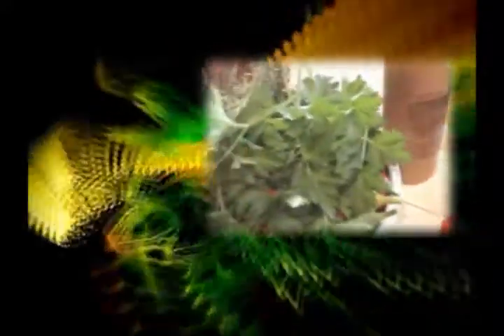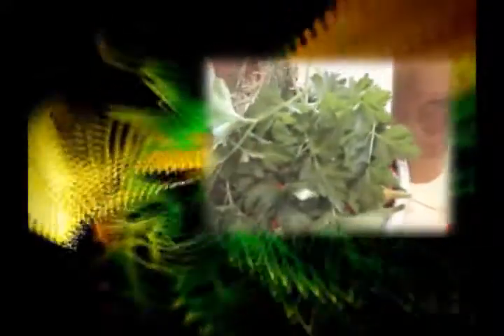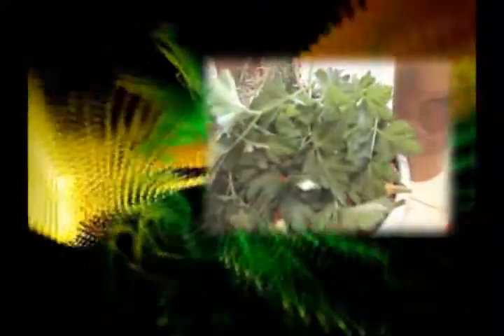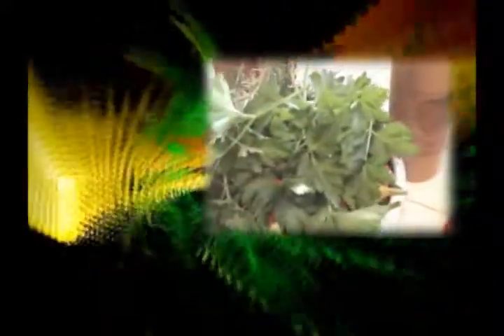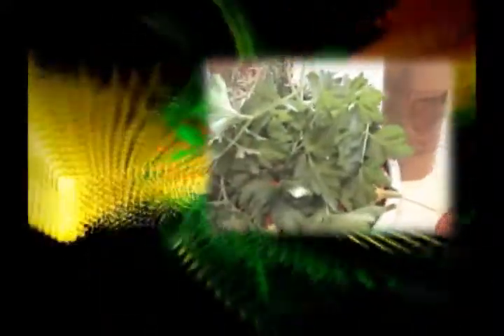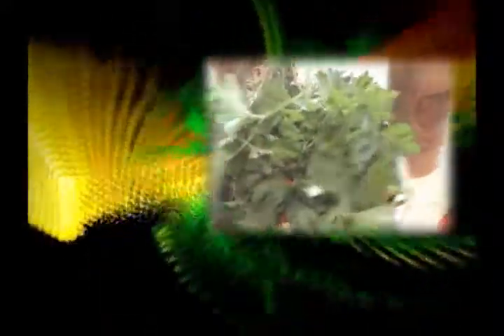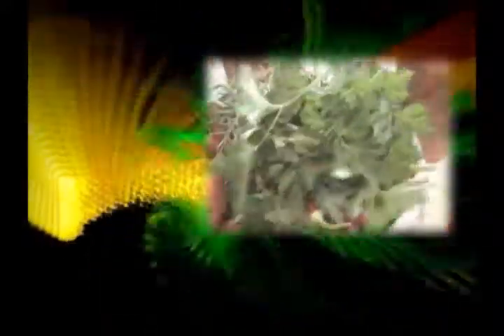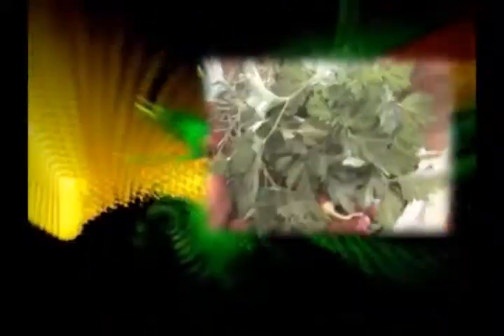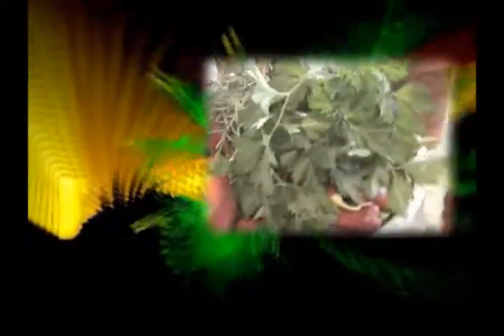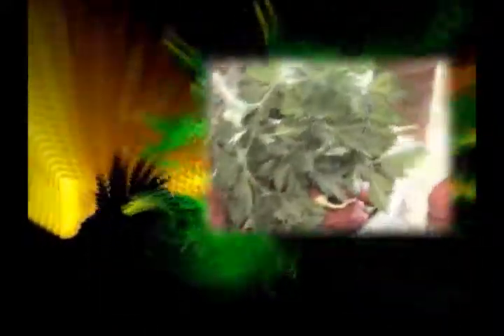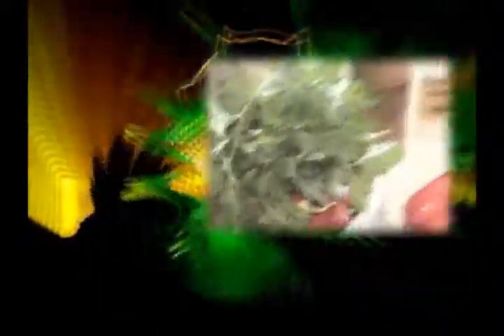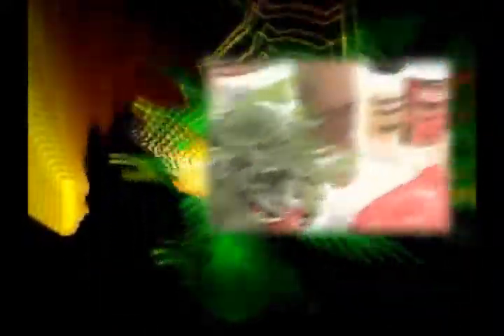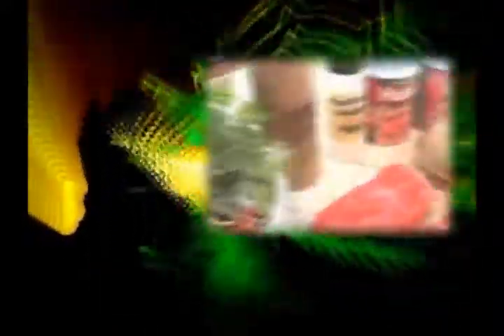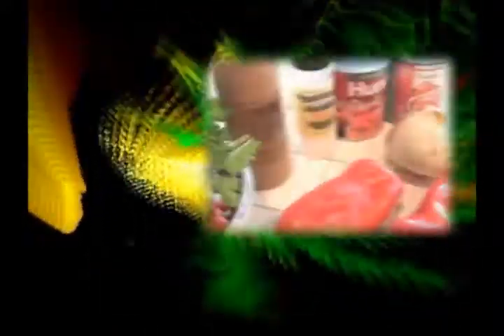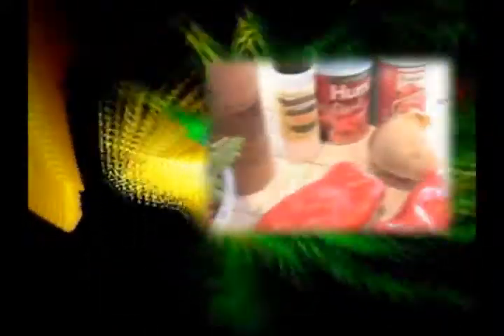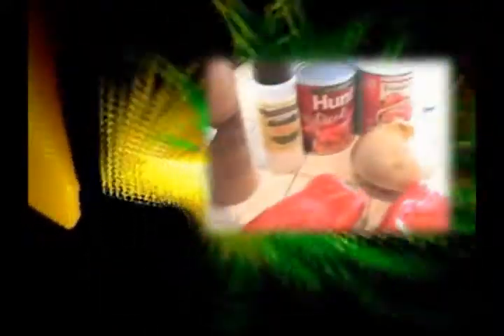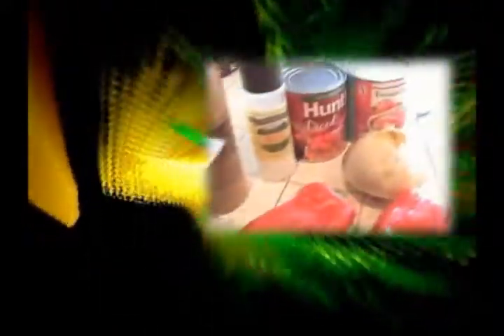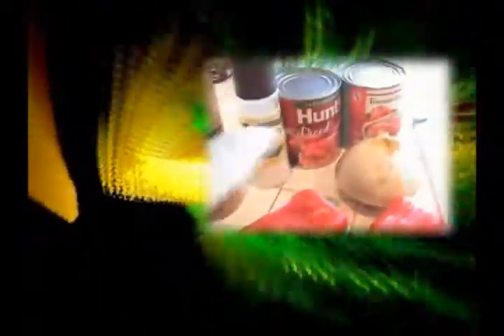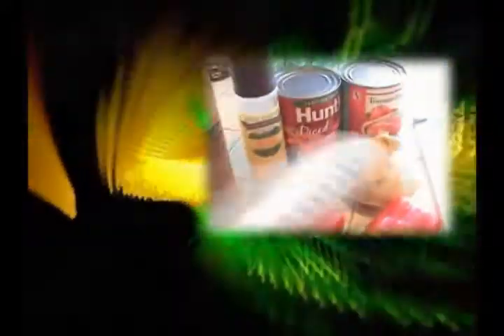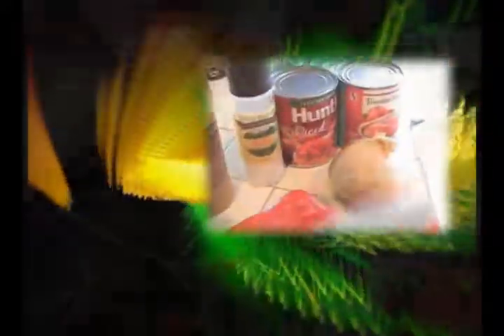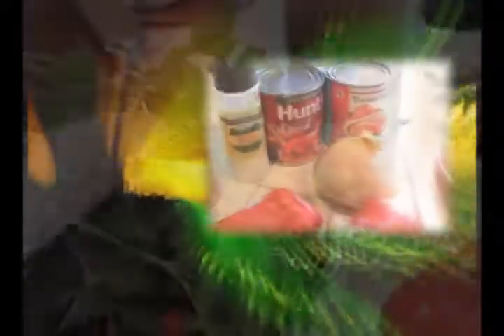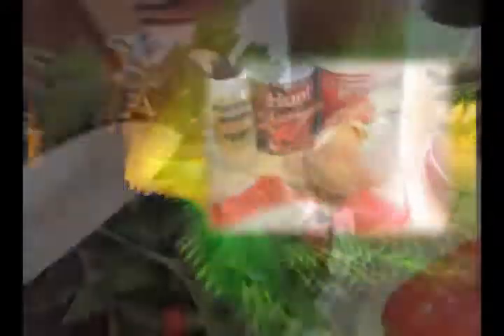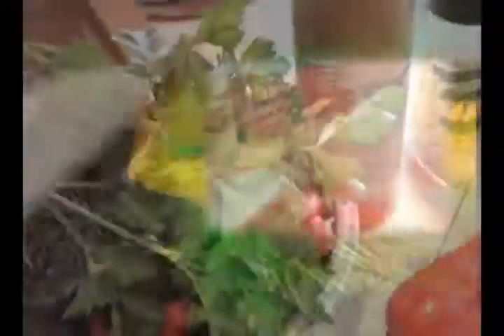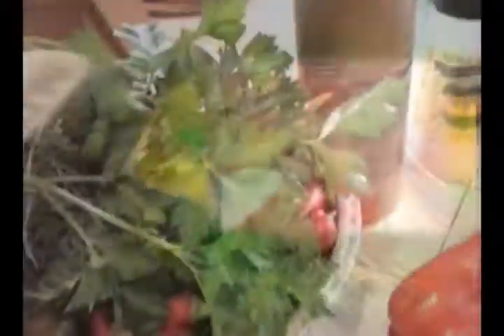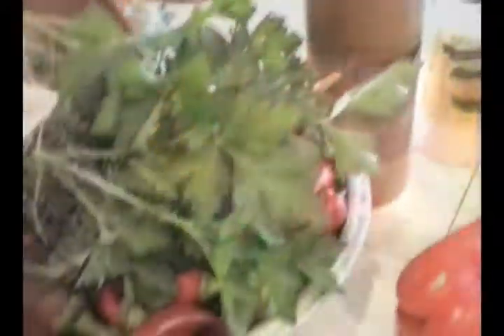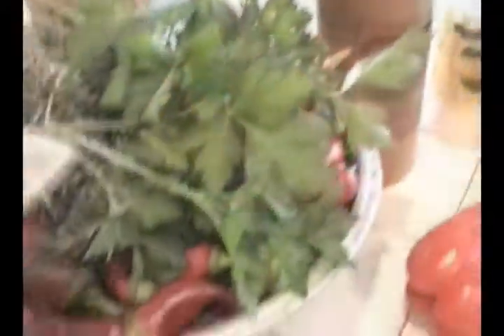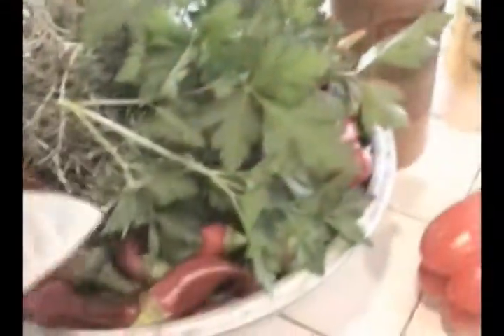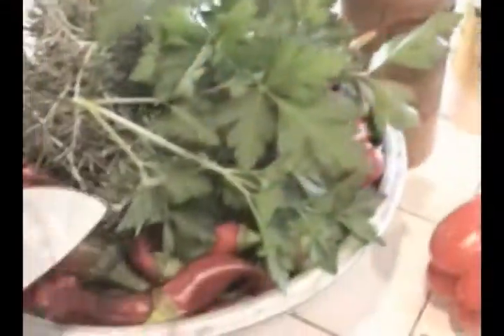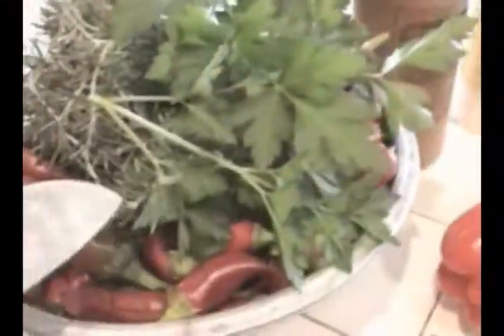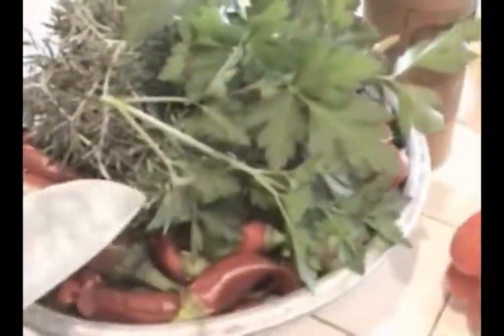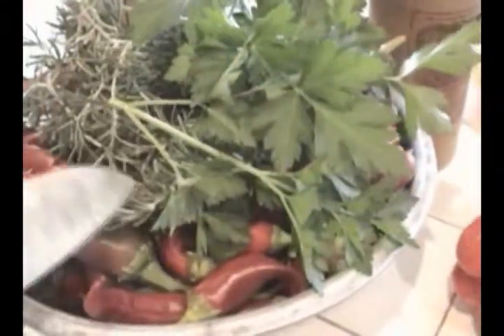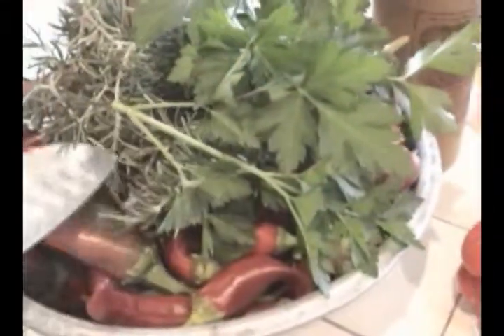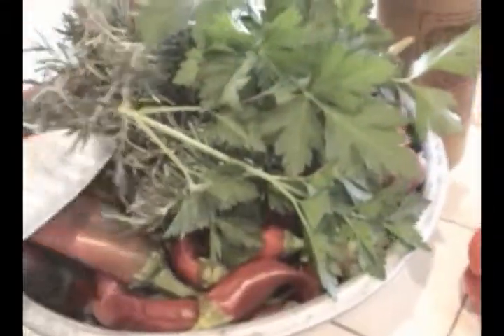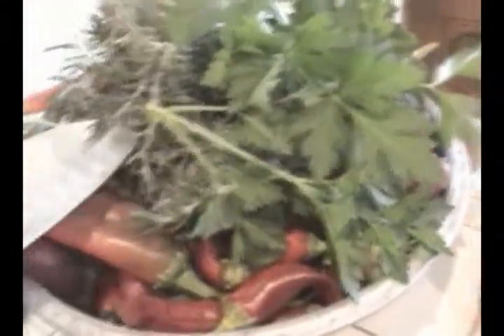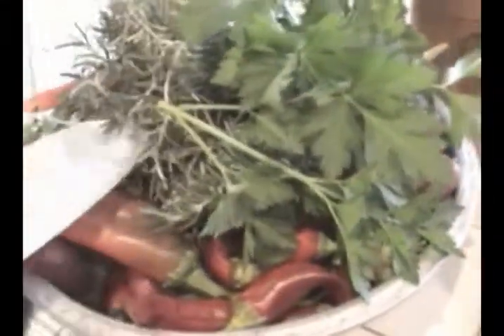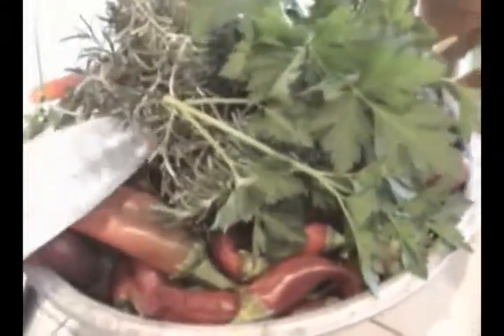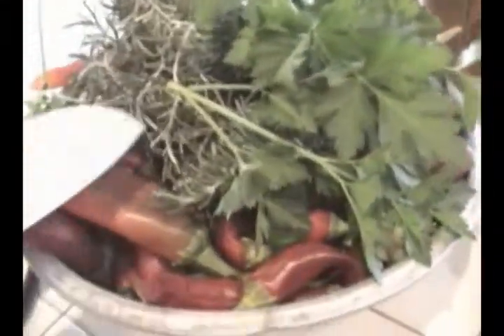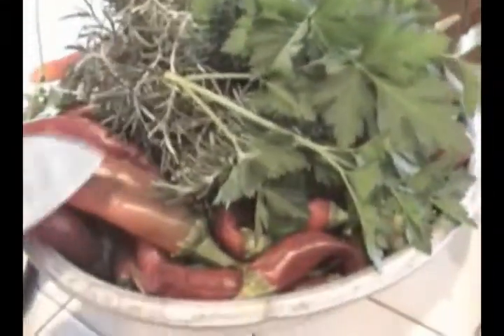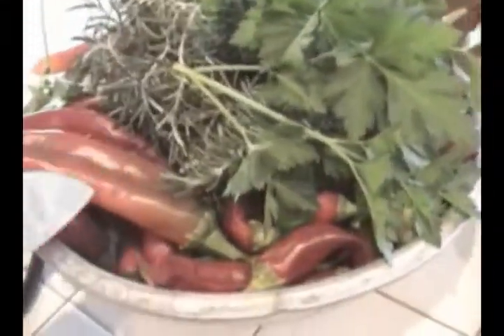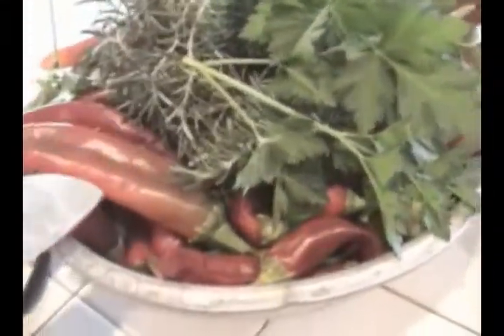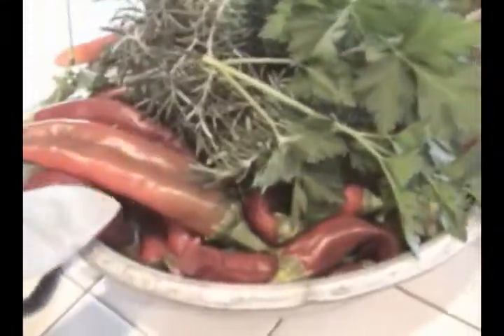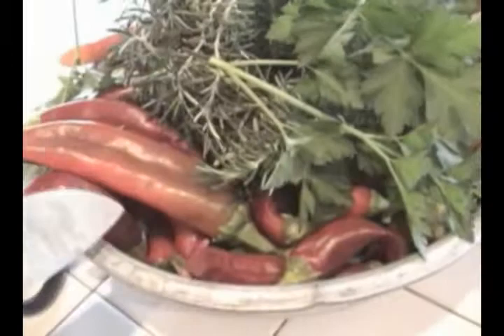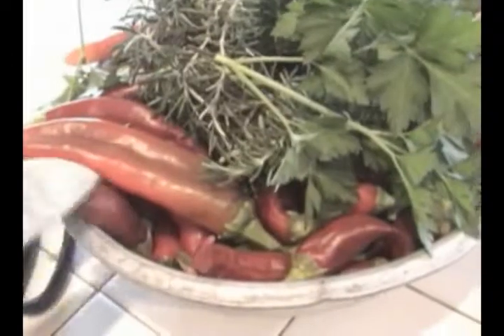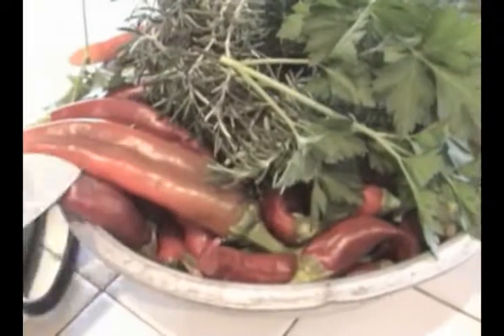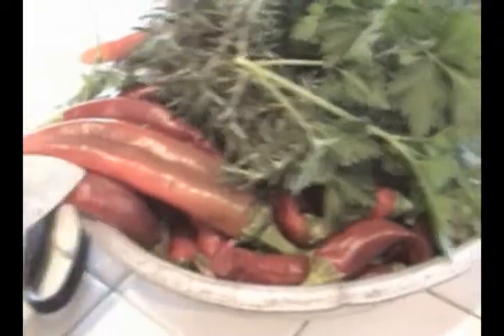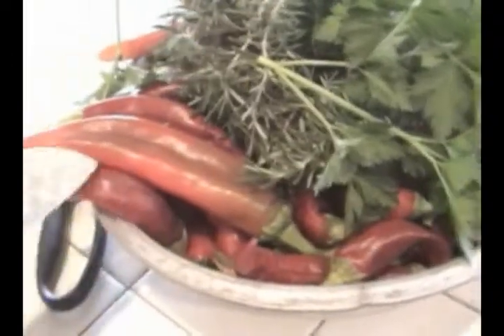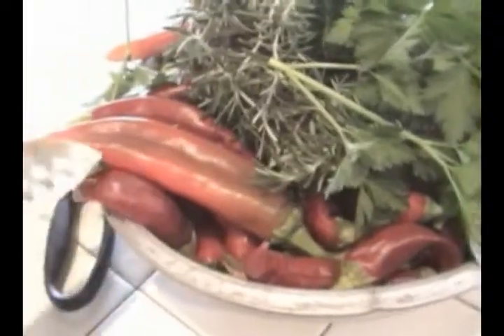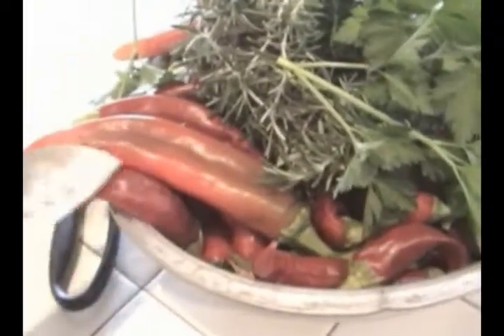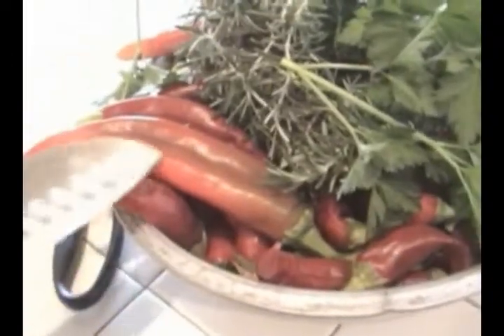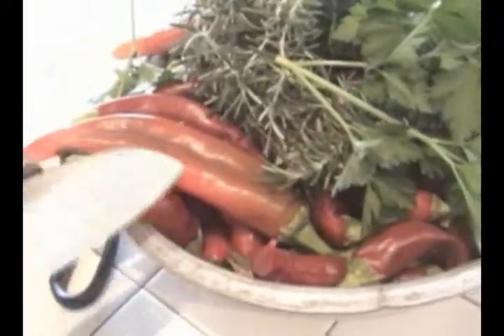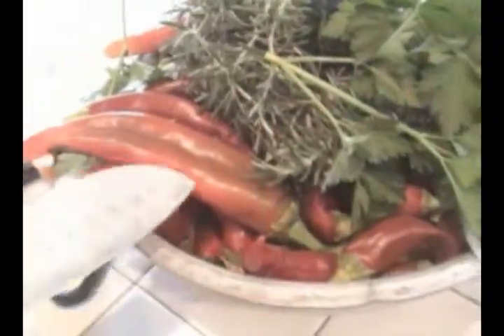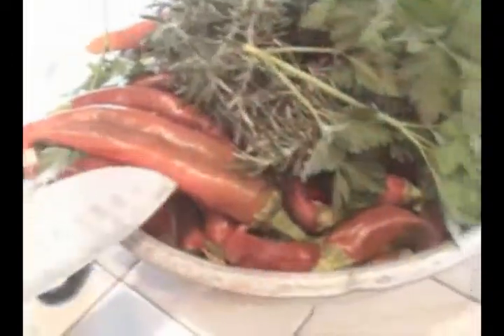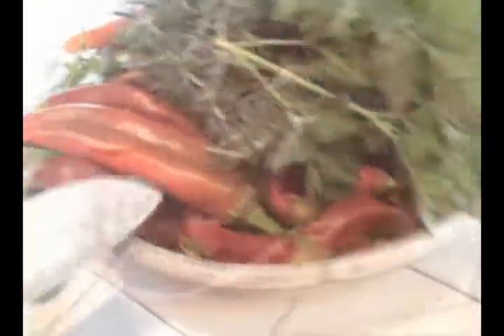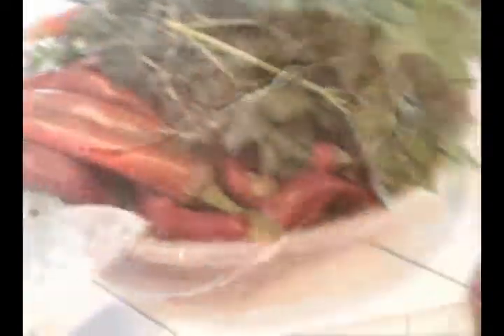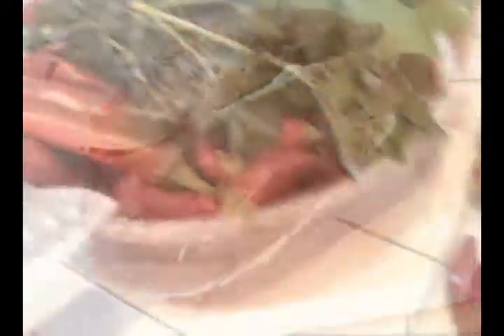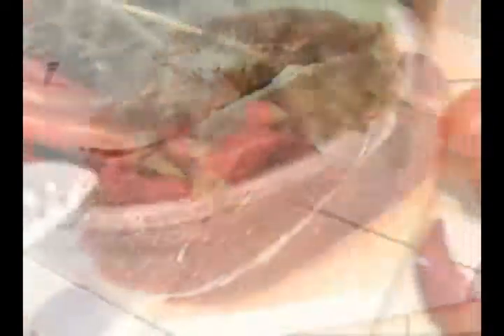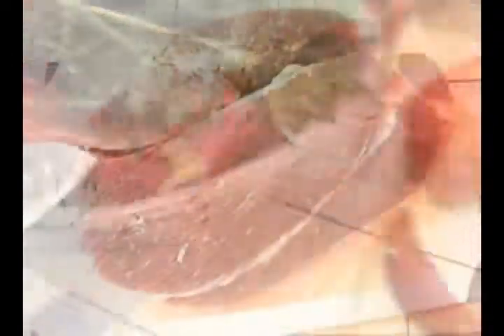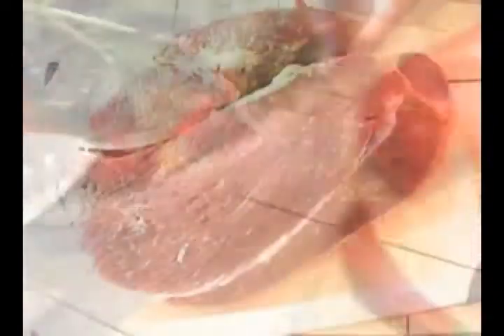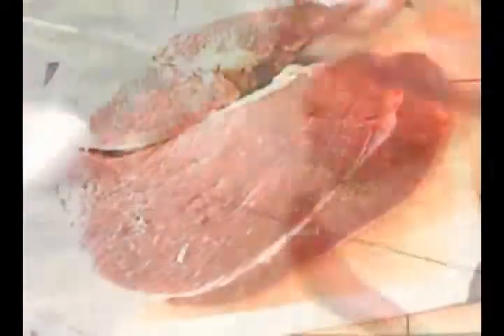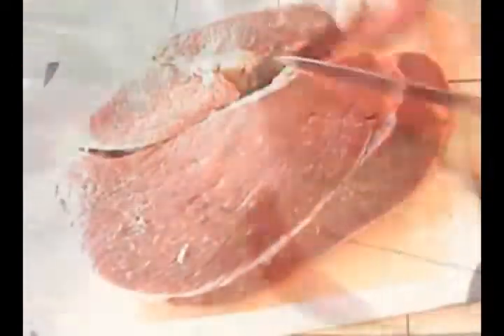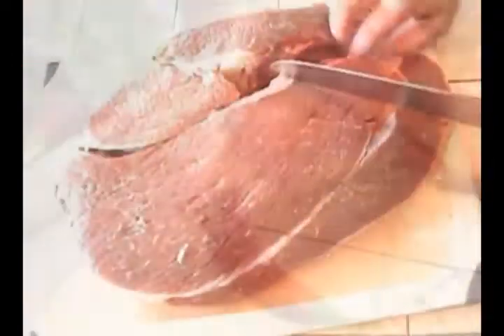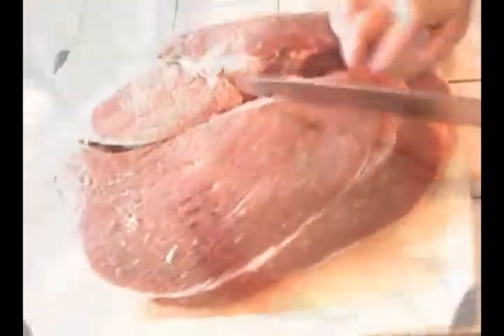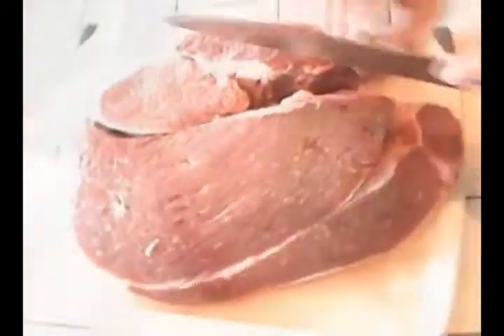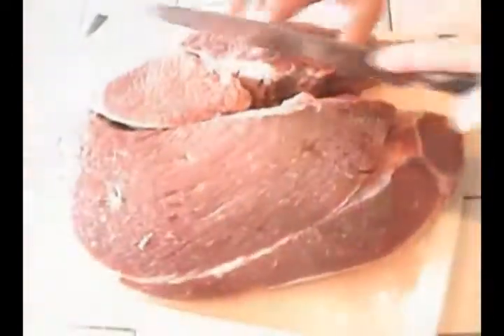You don't have to do this part. These ingredients here will be cilantro, rosemary, and fresh sweet peppers.